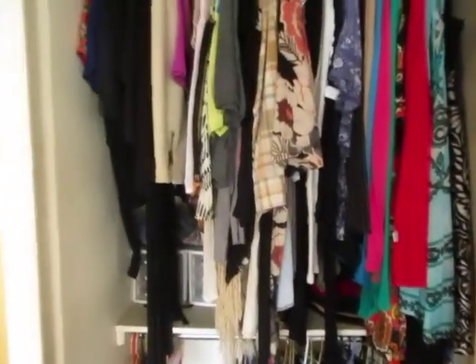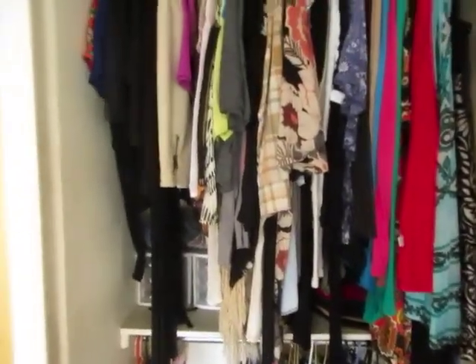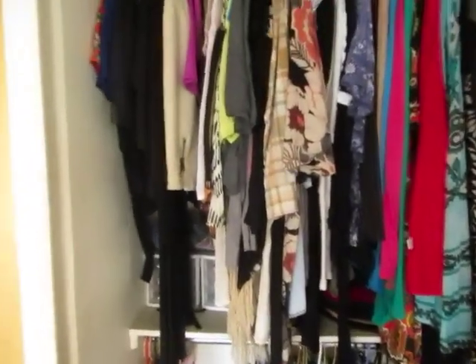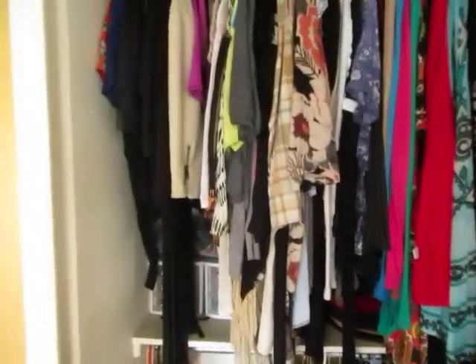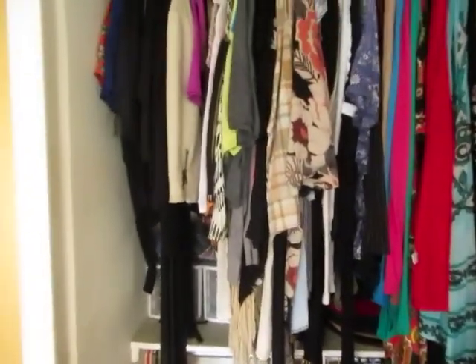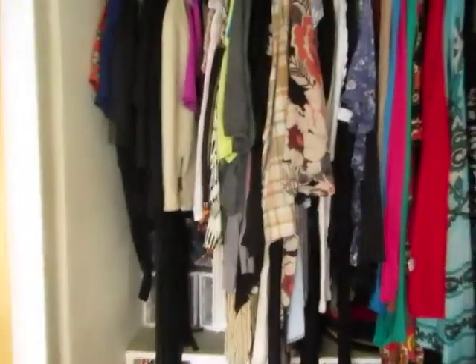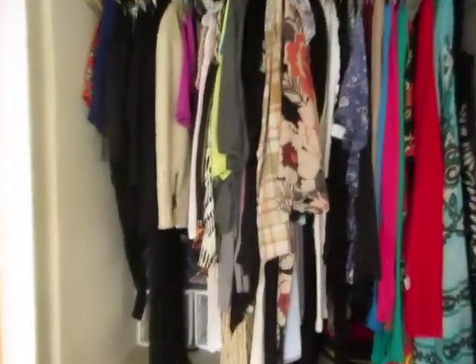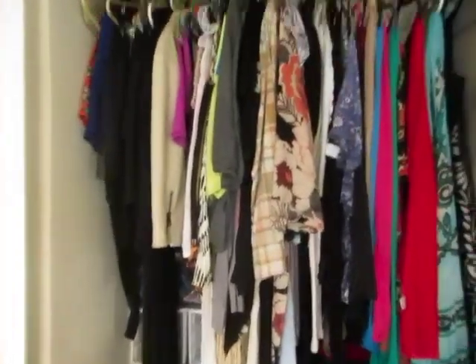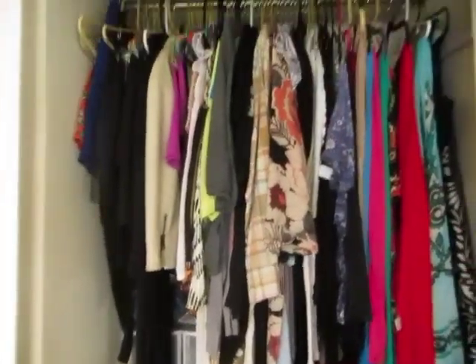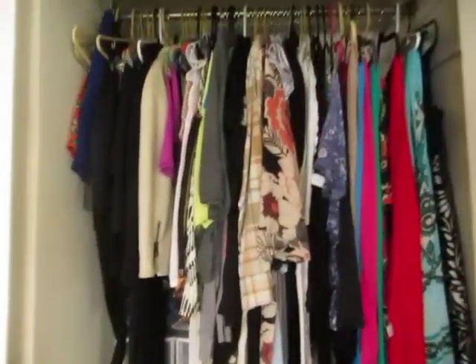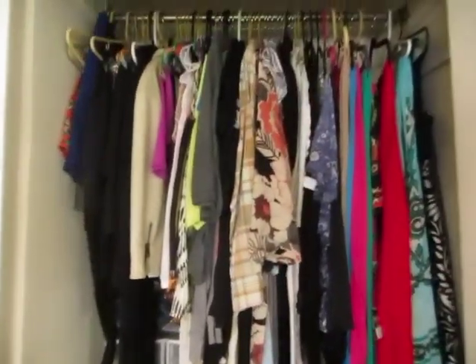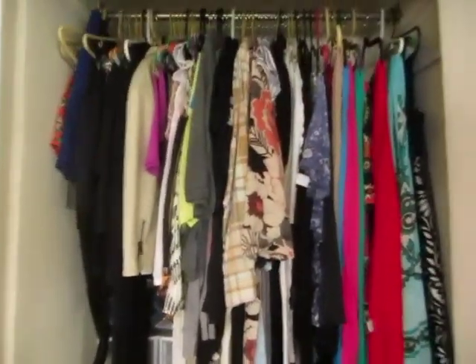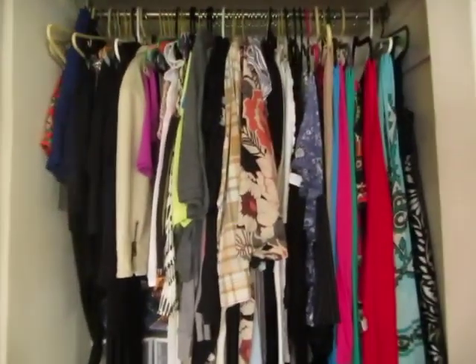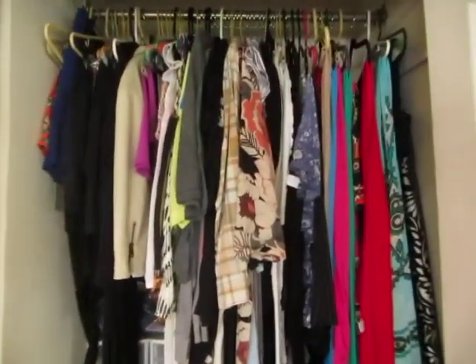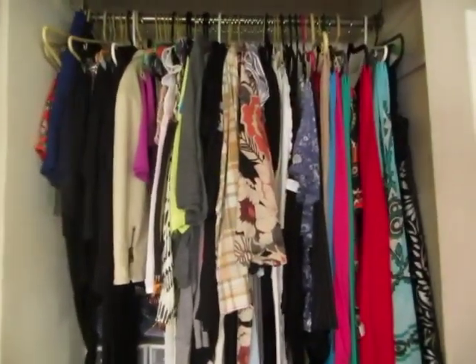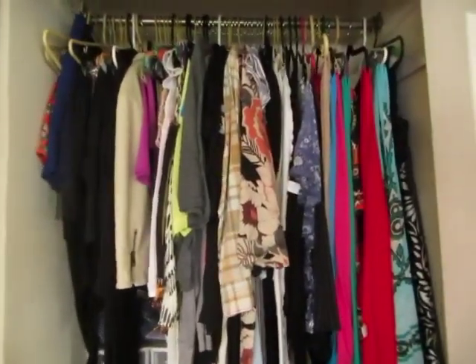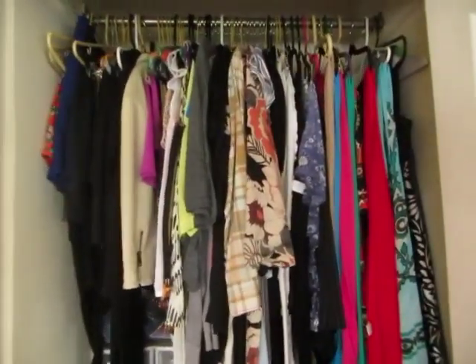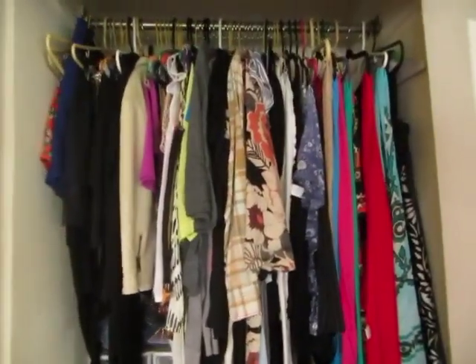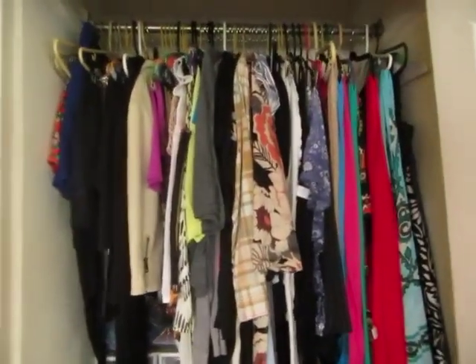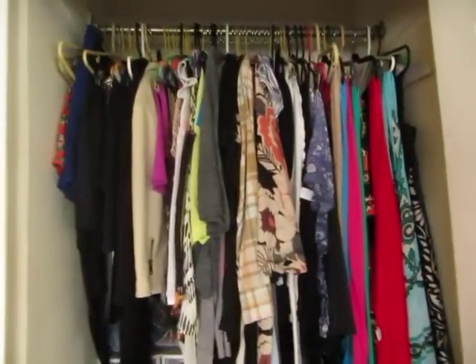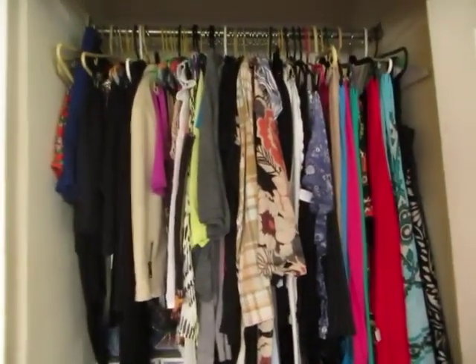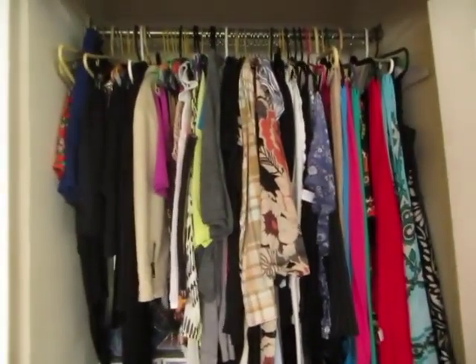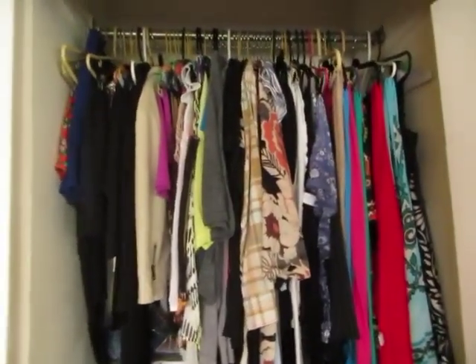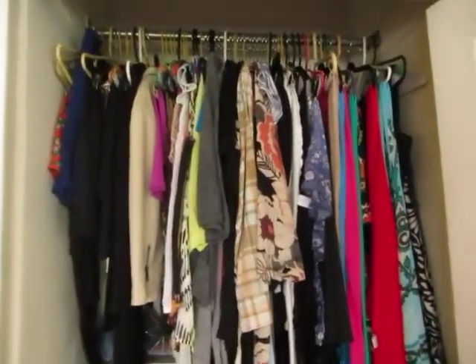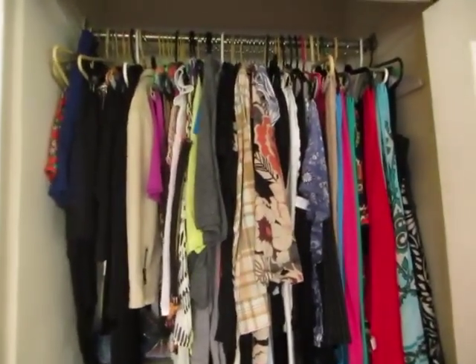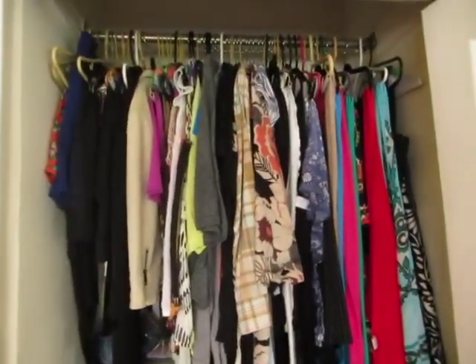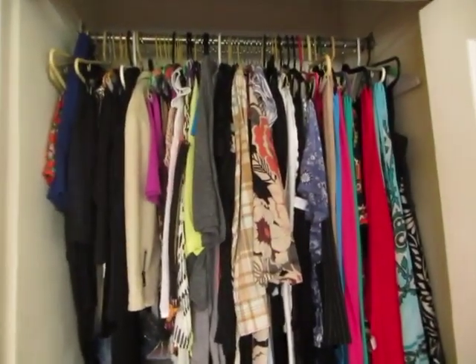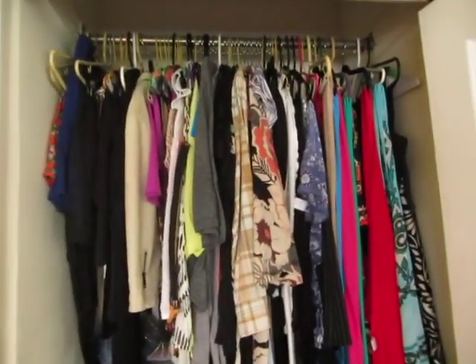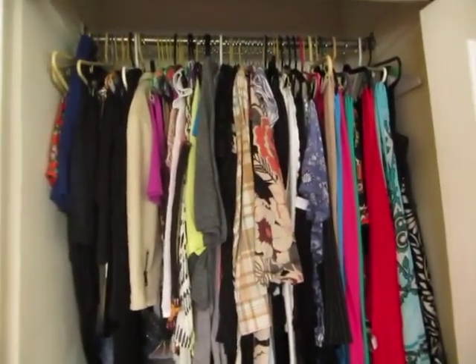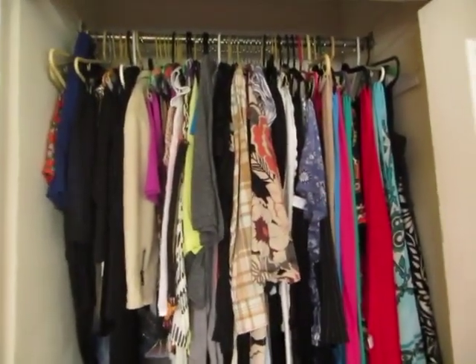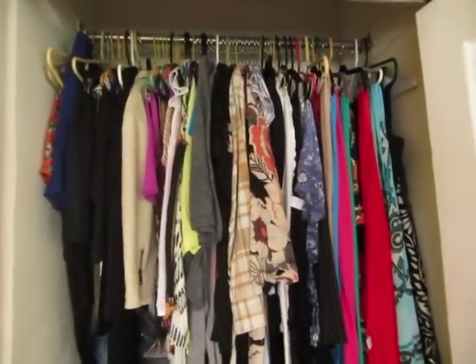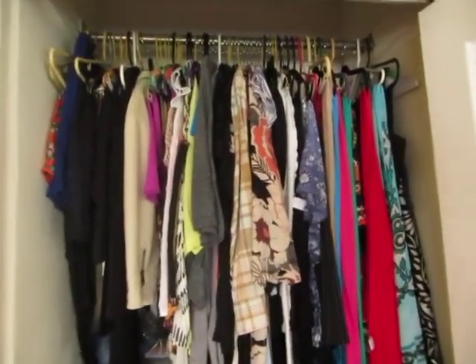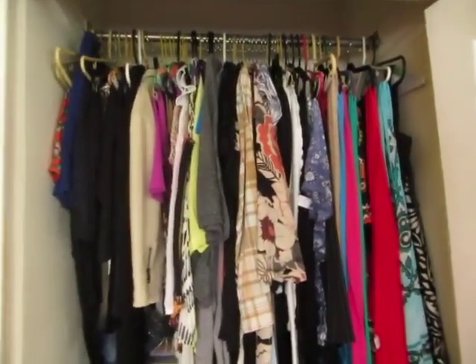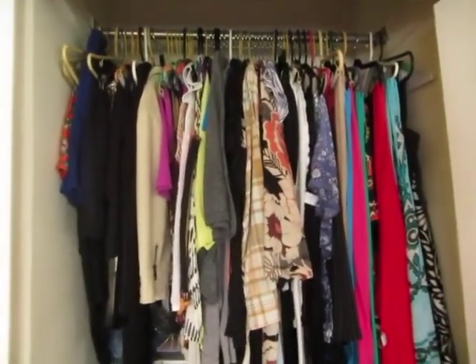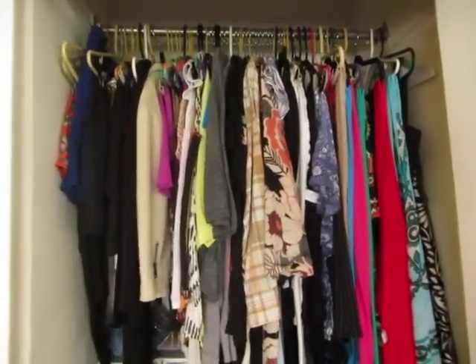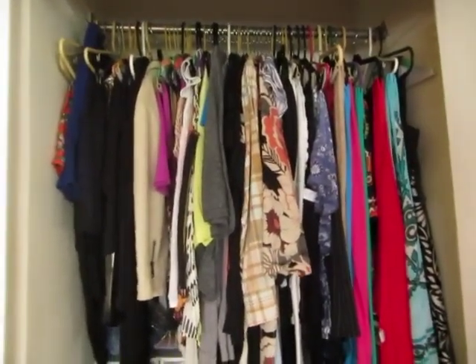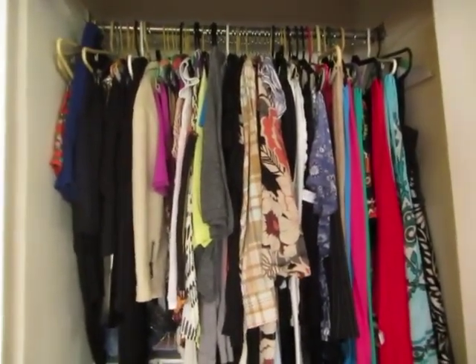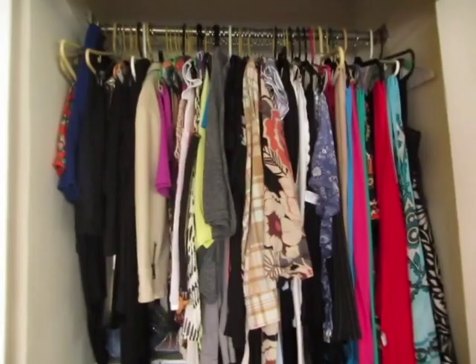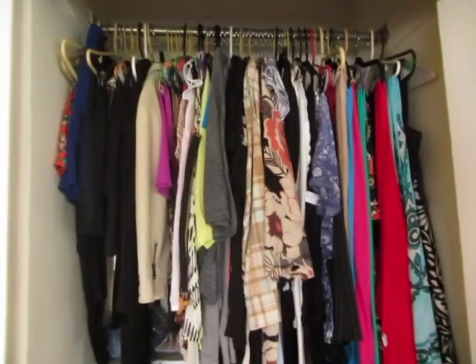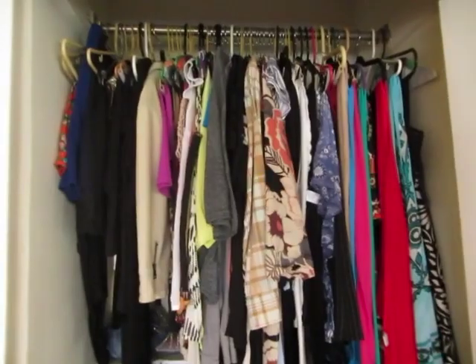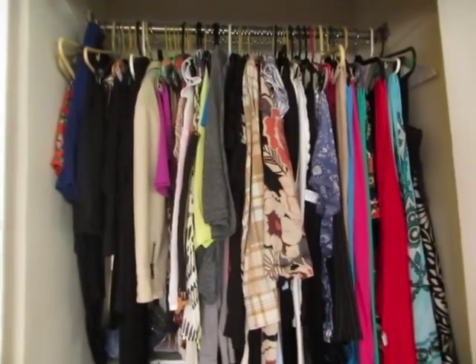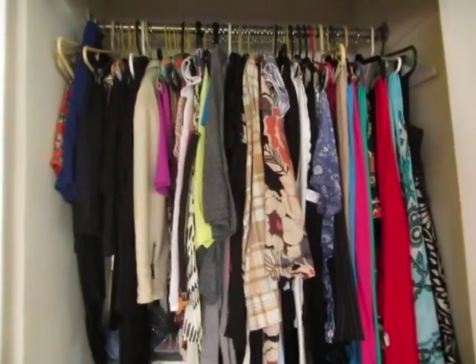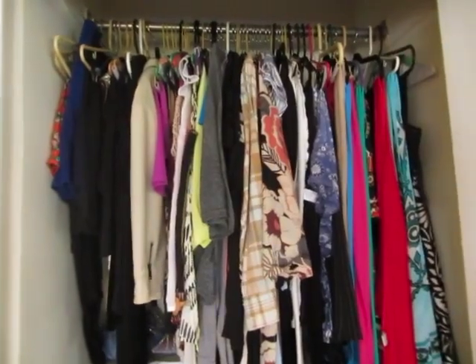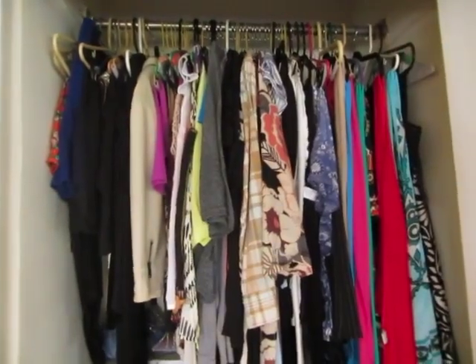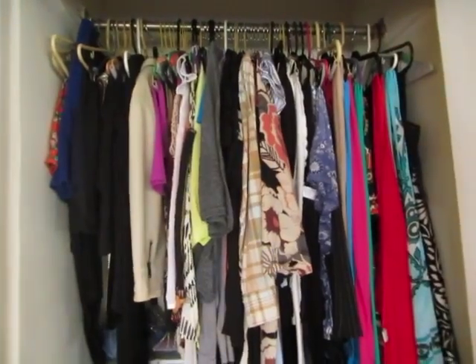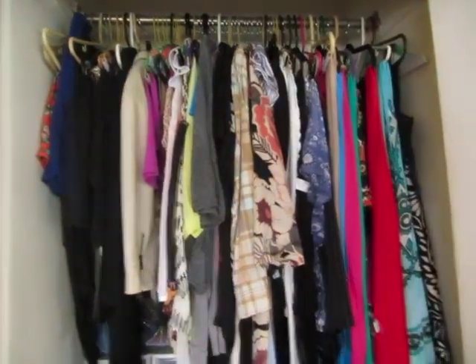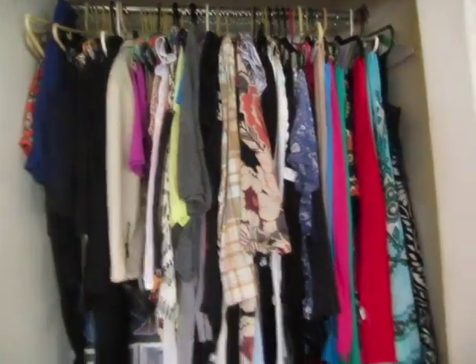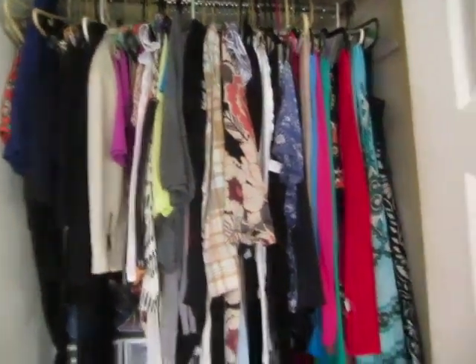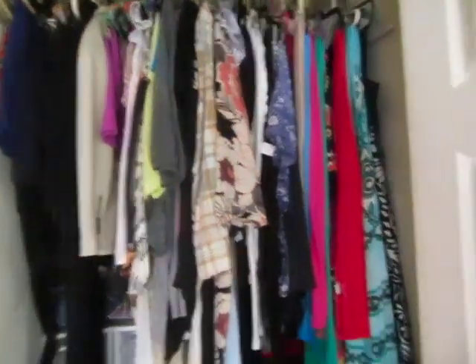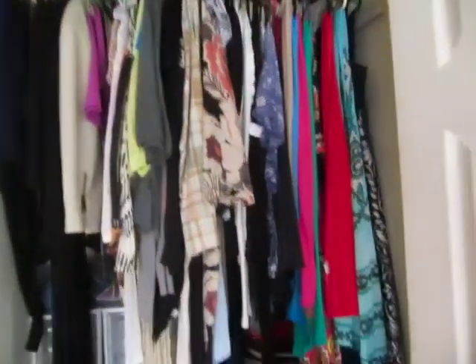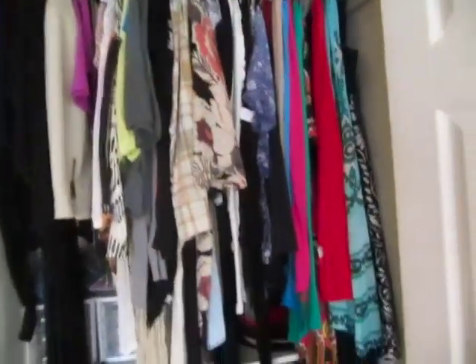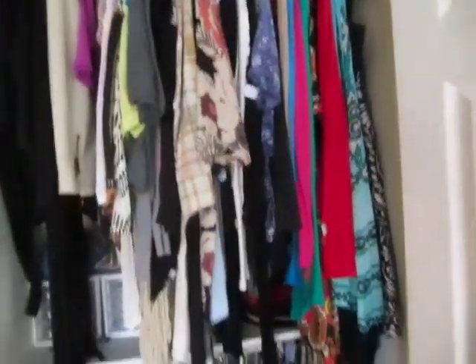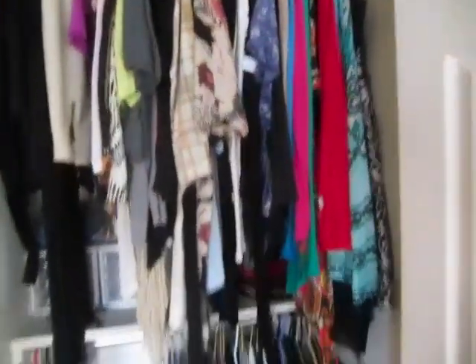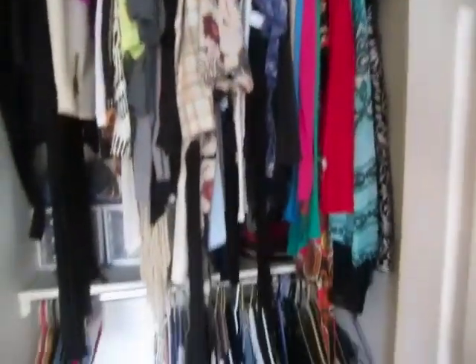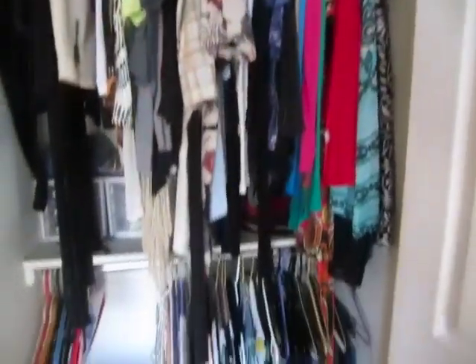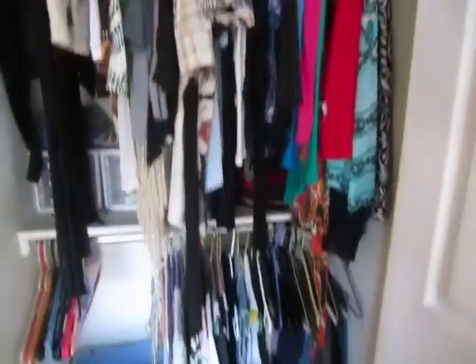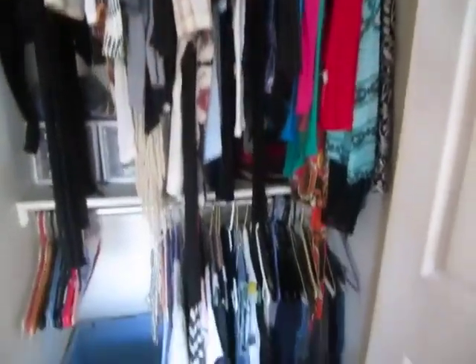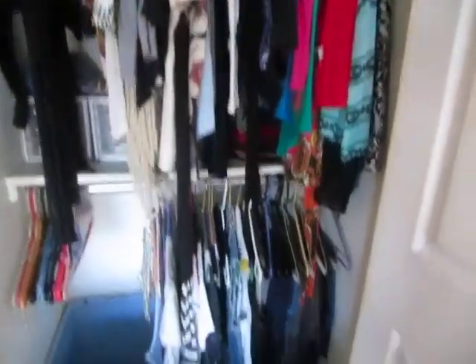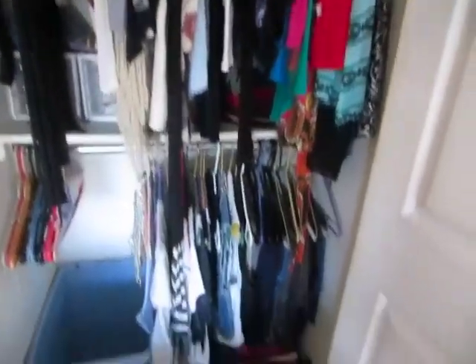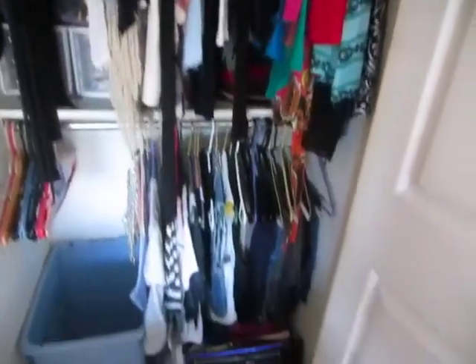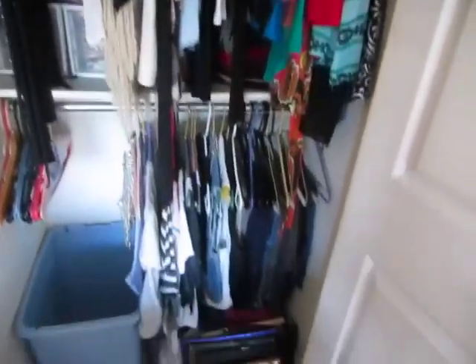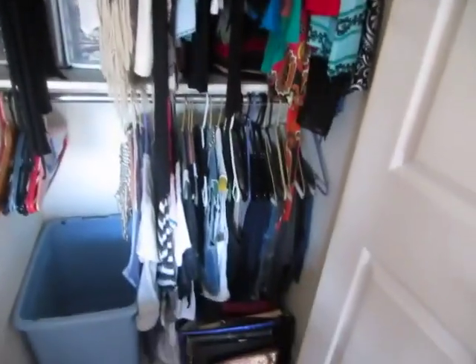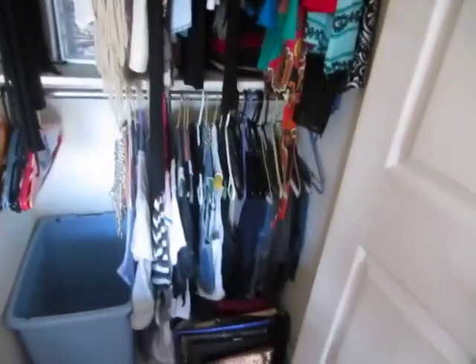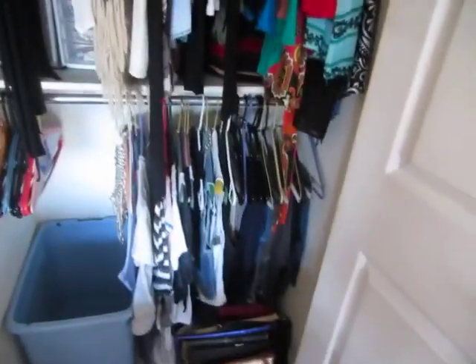I have a really small condo. It's about 700 square feet, so I try to be really, really organized. I'm not sure if it looks that organized, but to me it is.